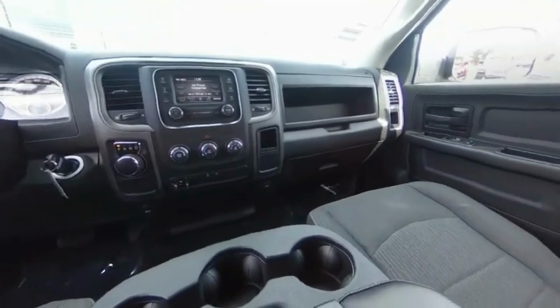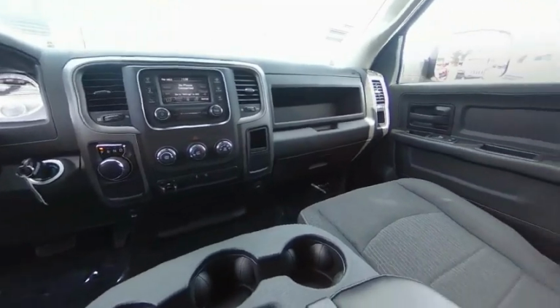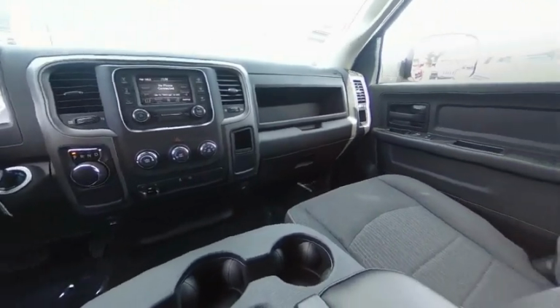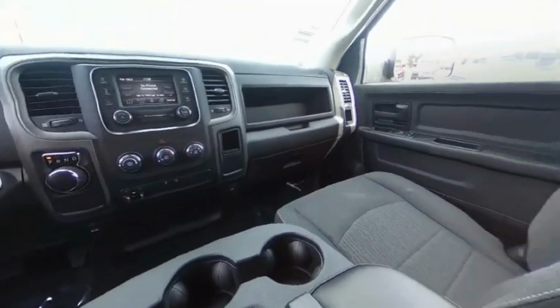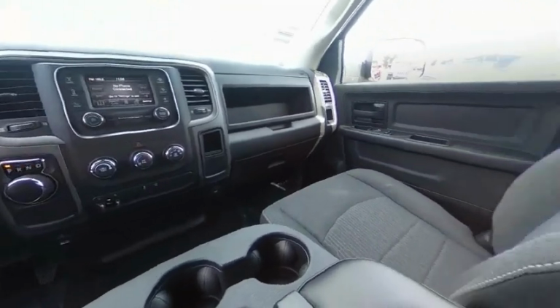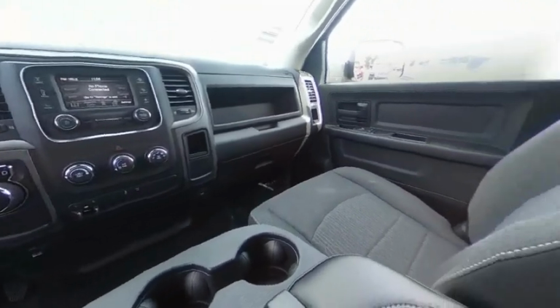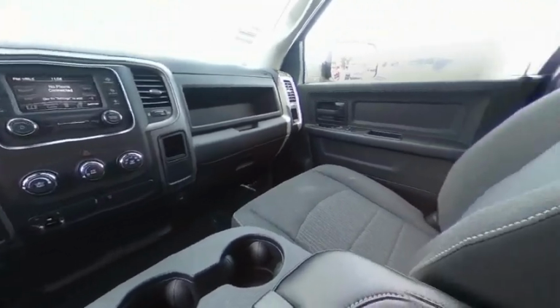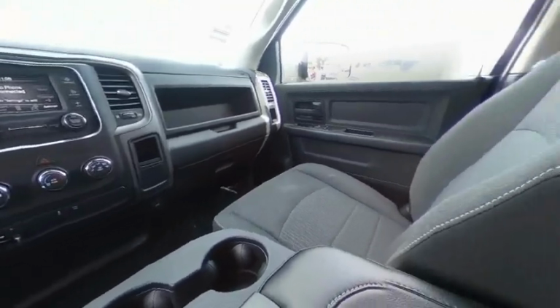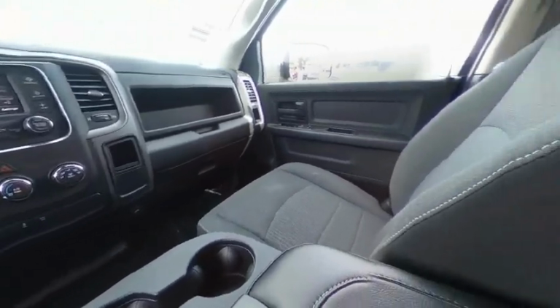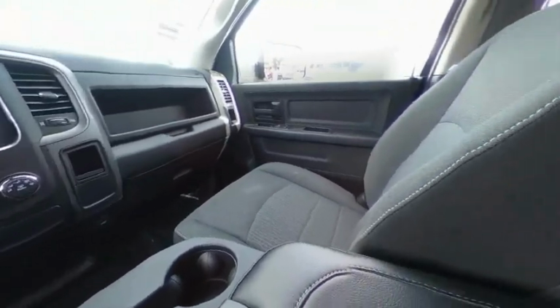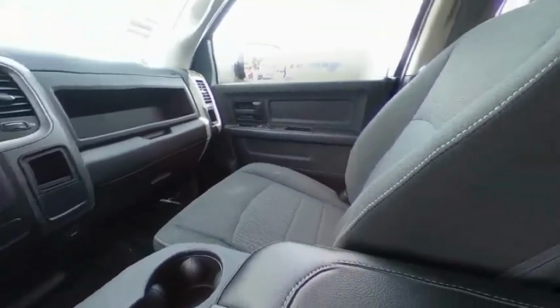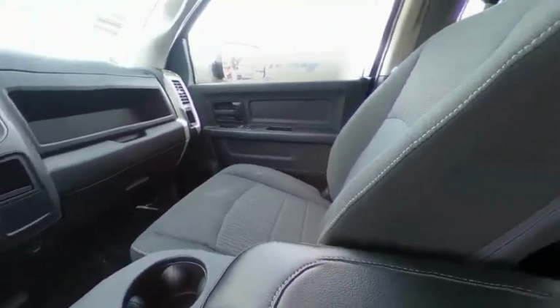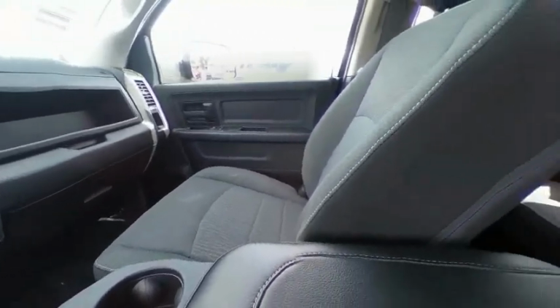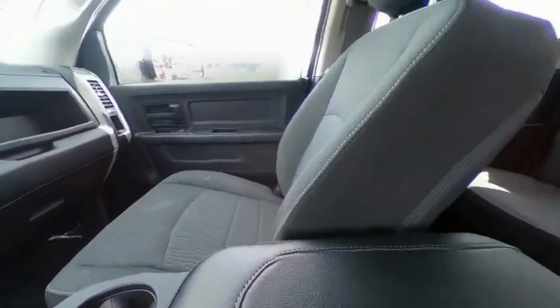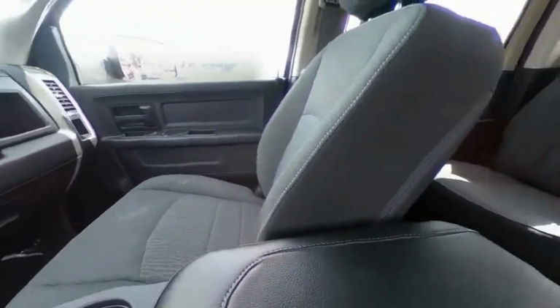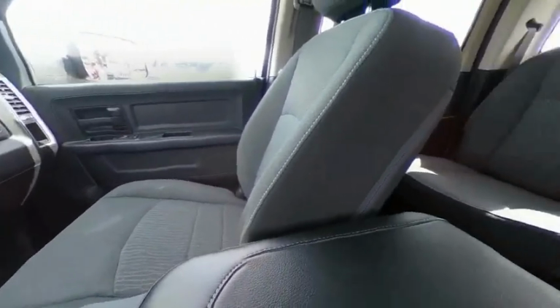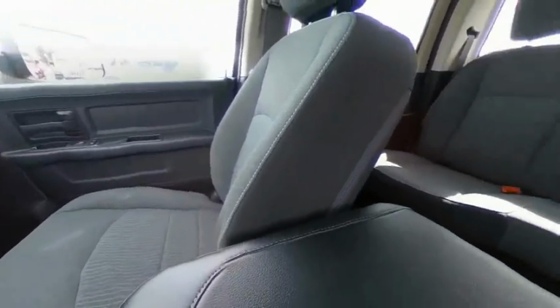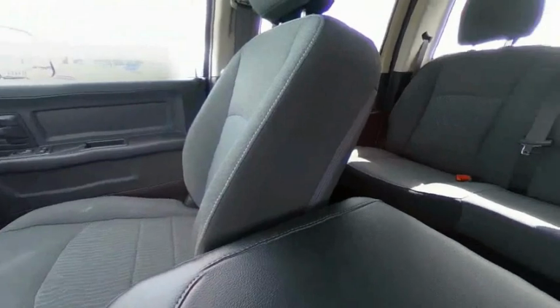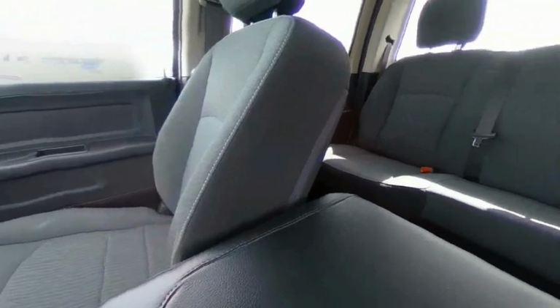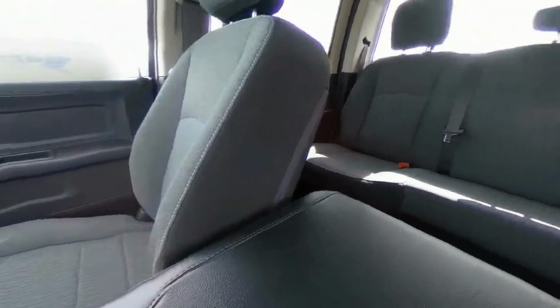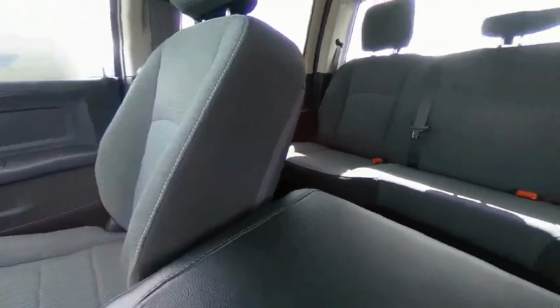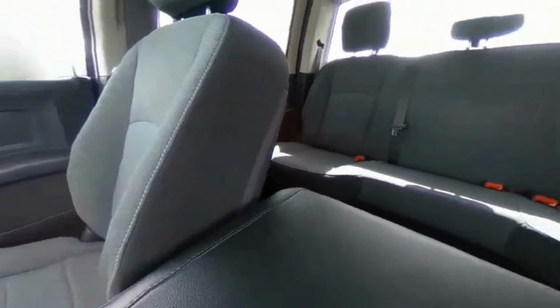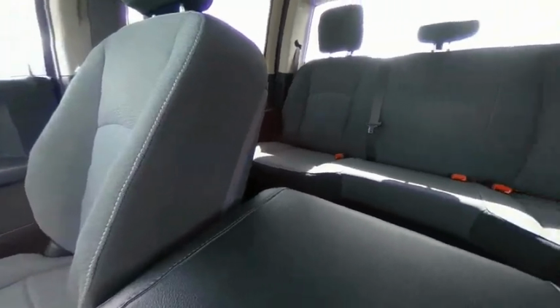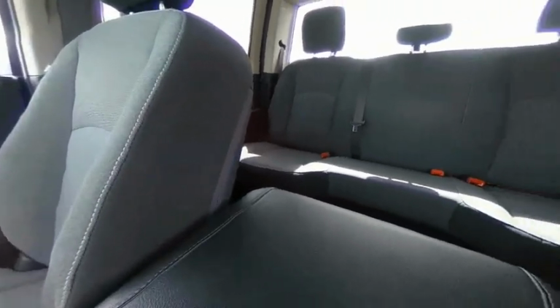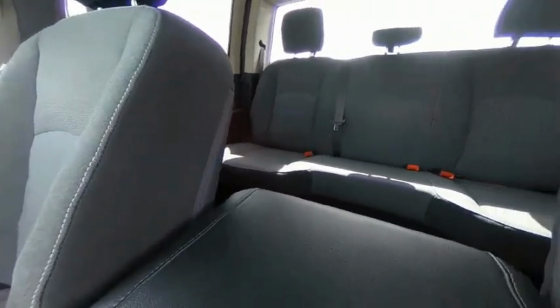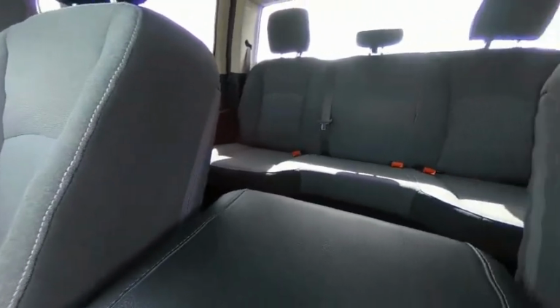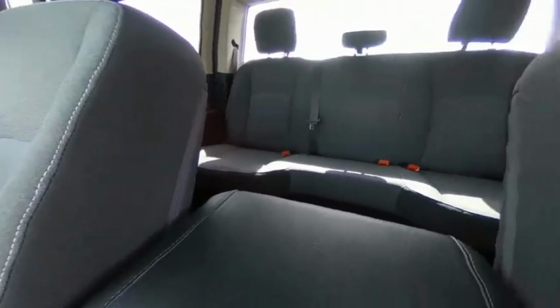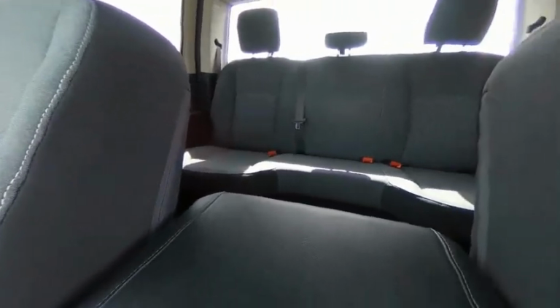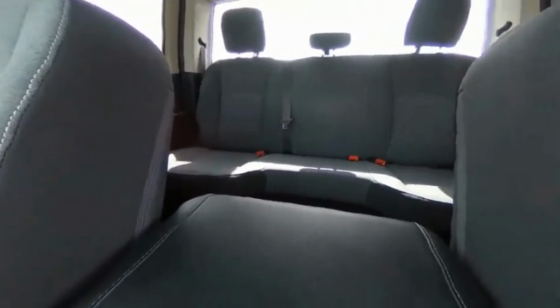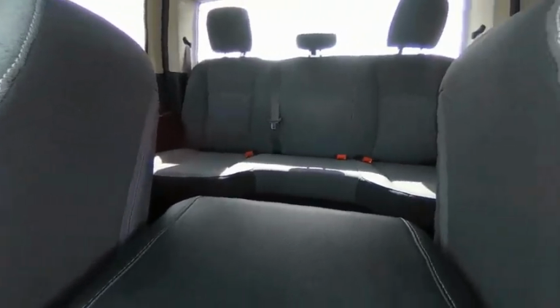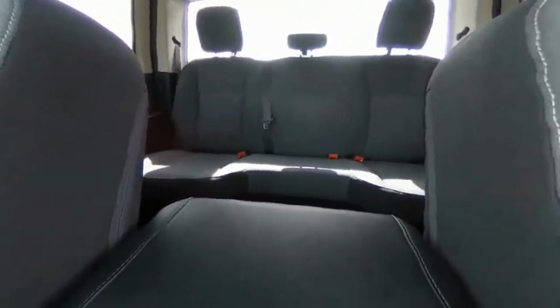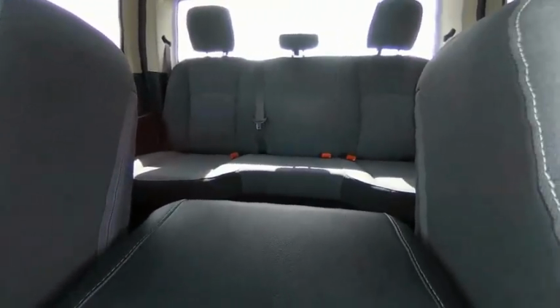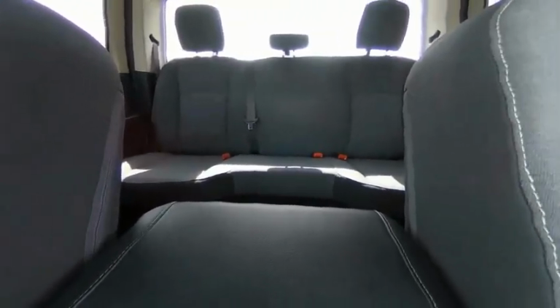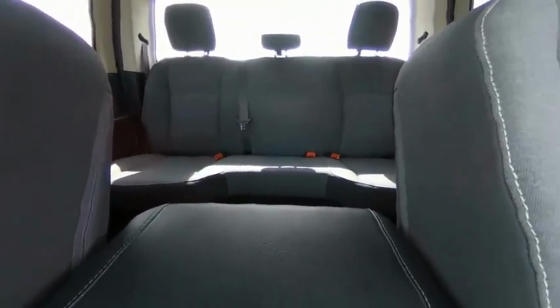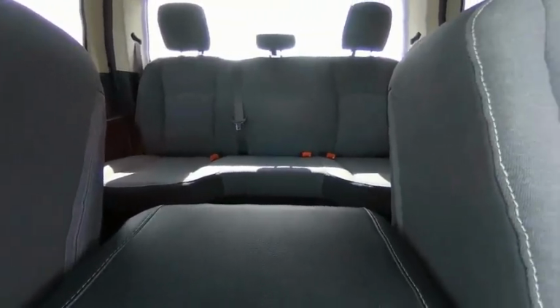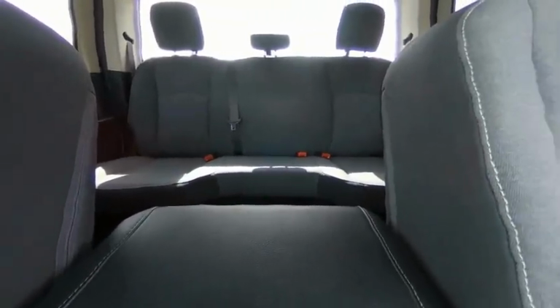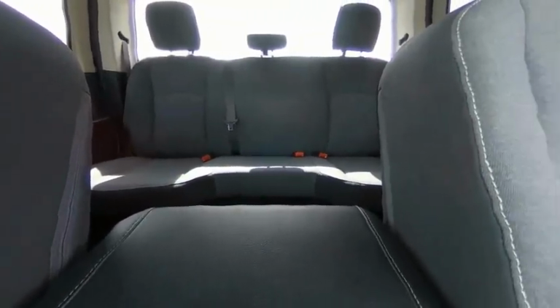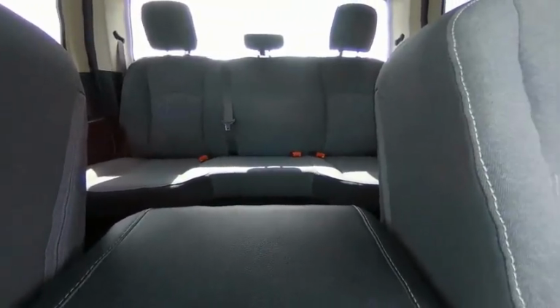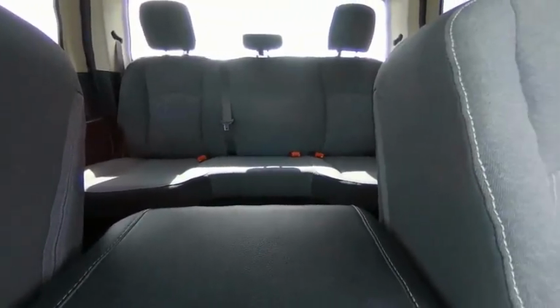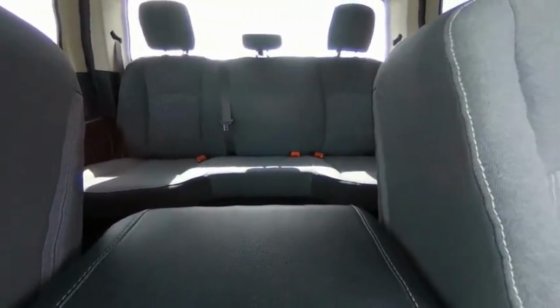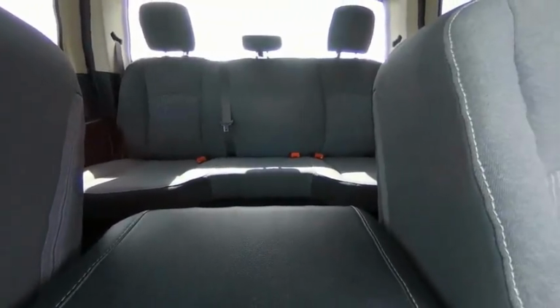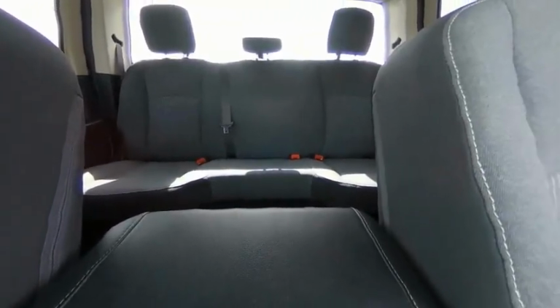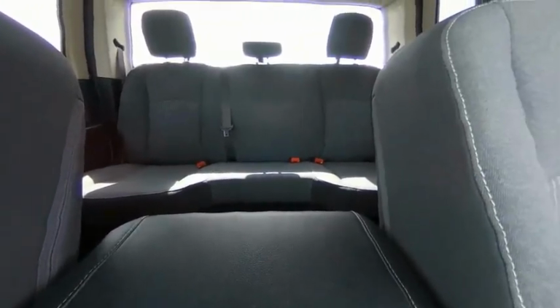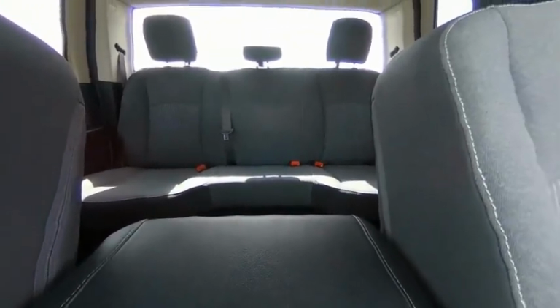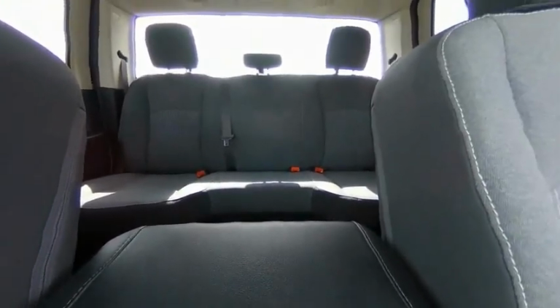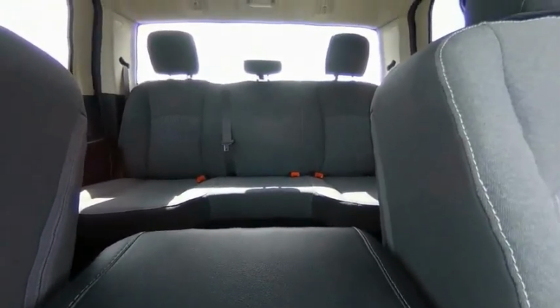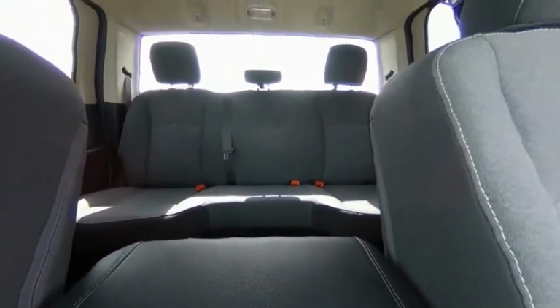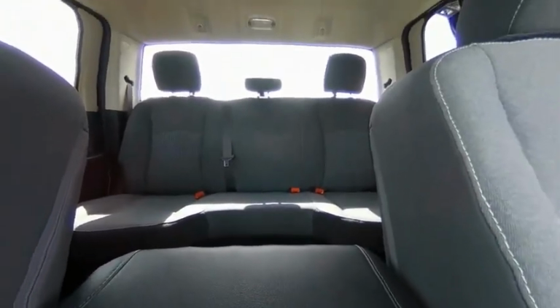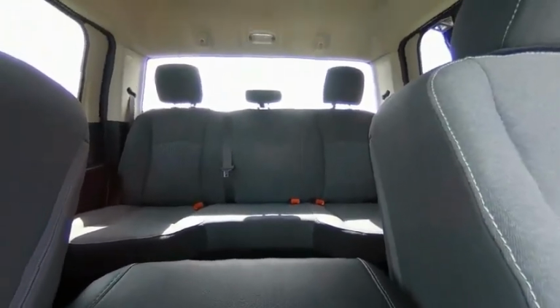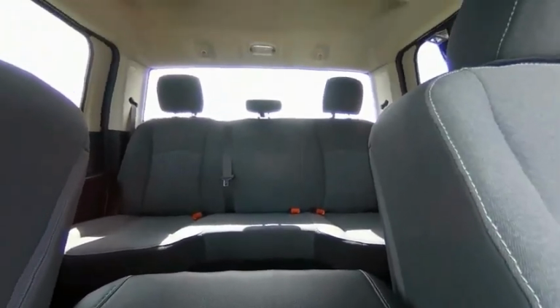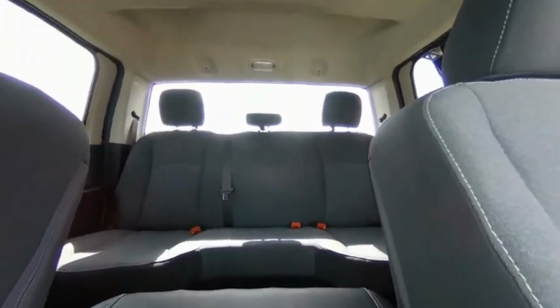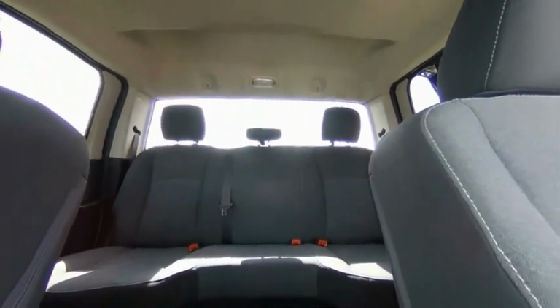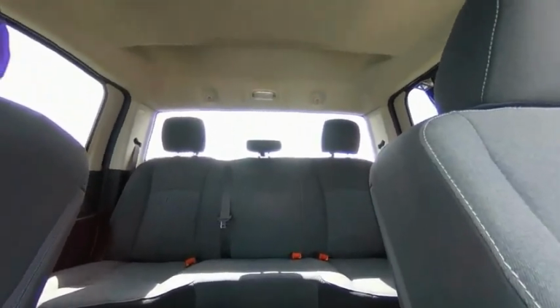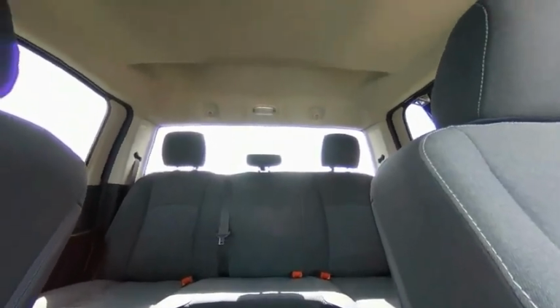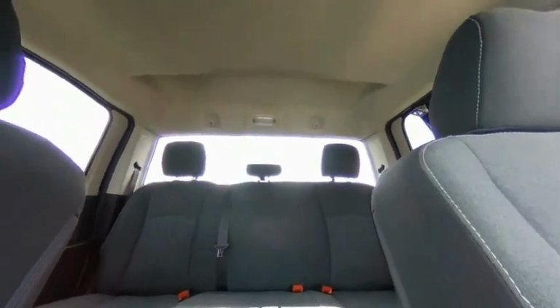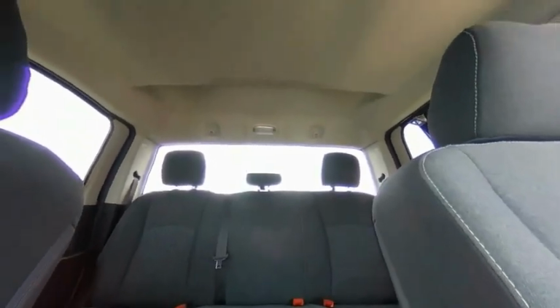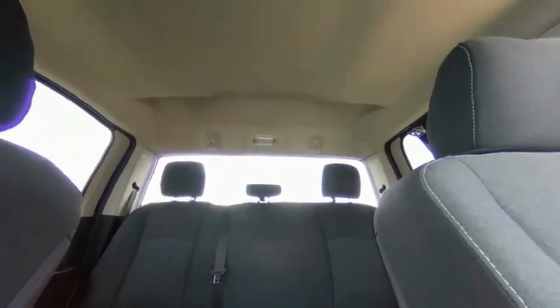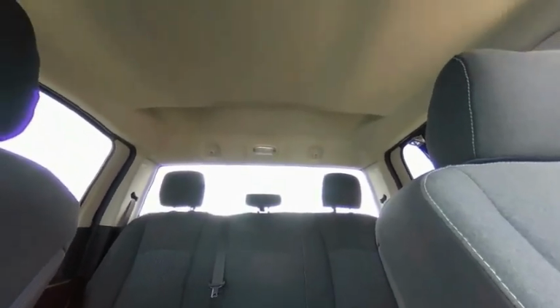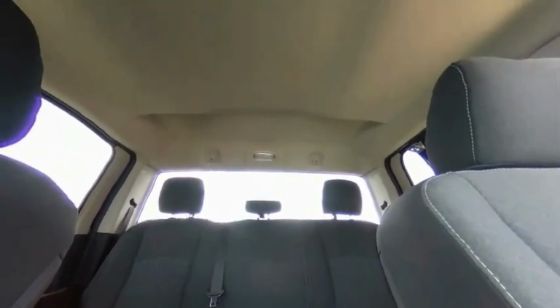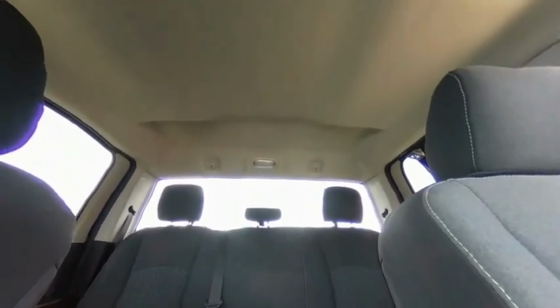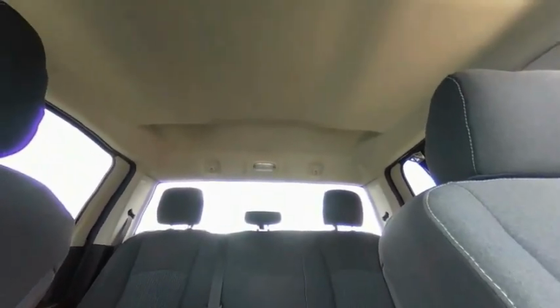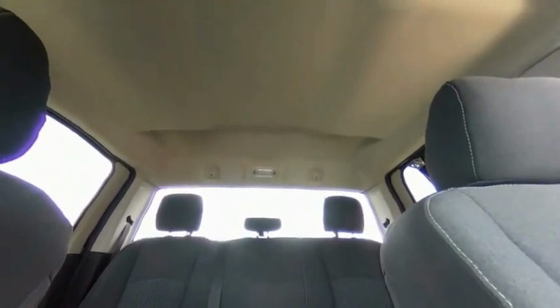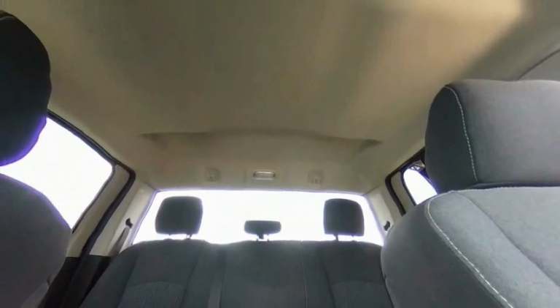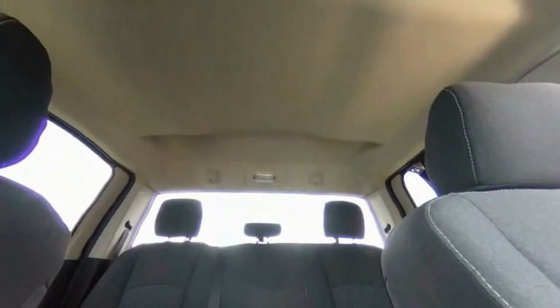Additional features include speed control, trailer tow group, front wheel independent suspension, and four wheel disc brakes. Come take a test drive today.